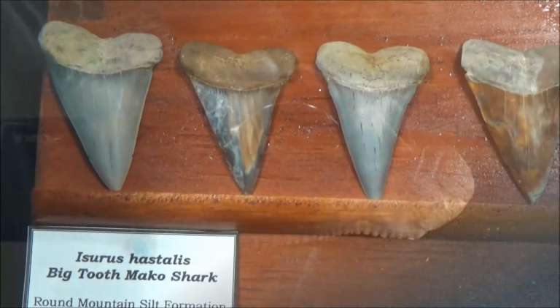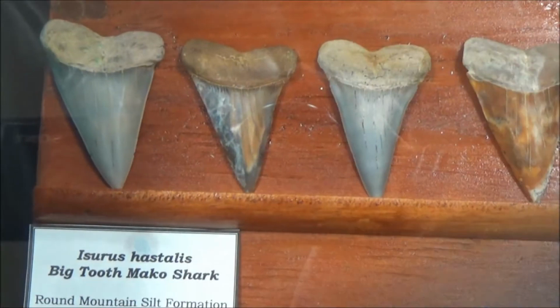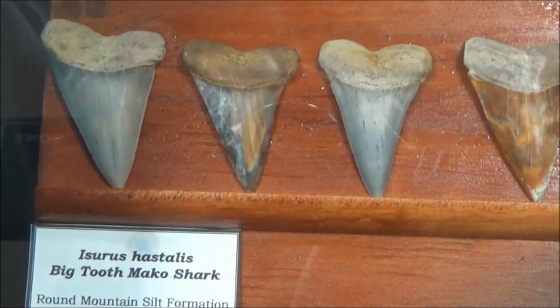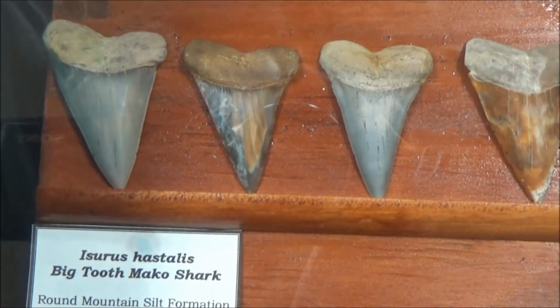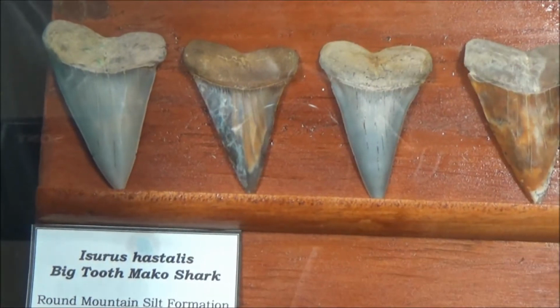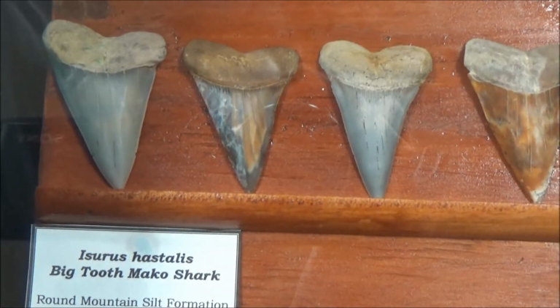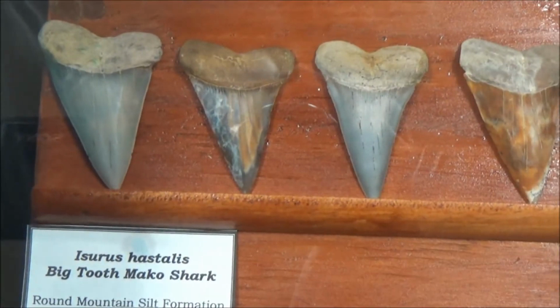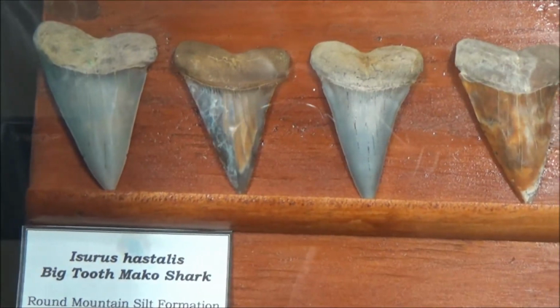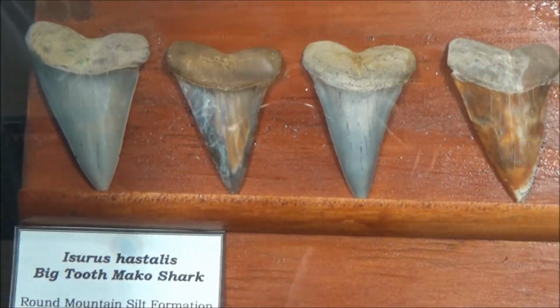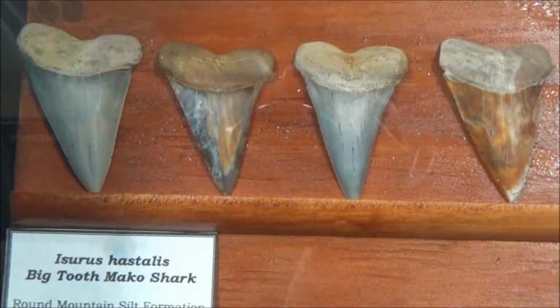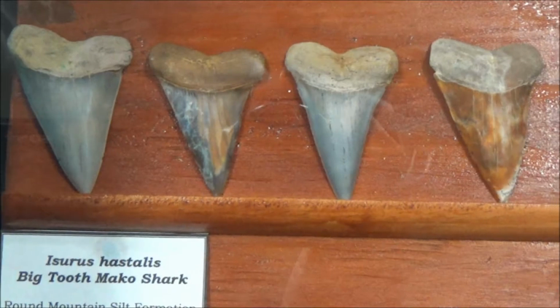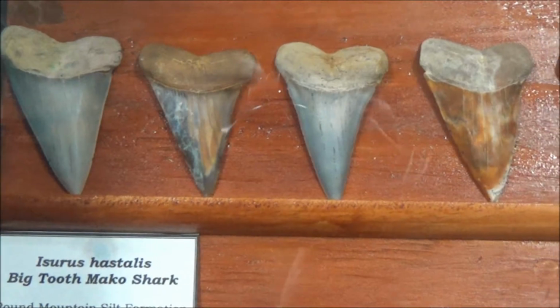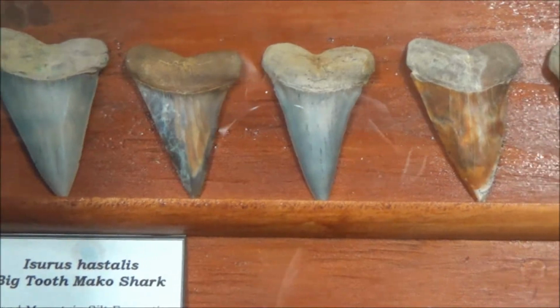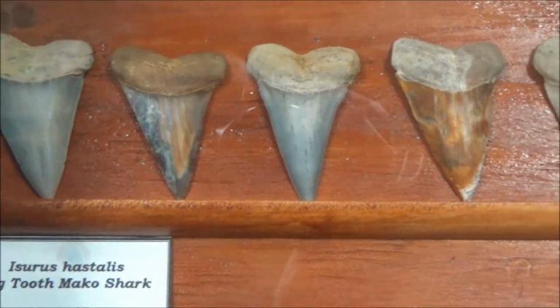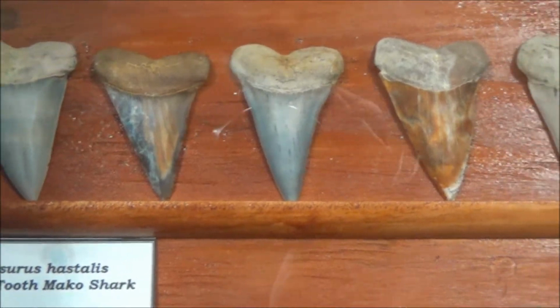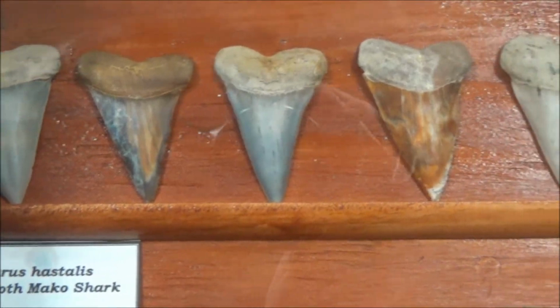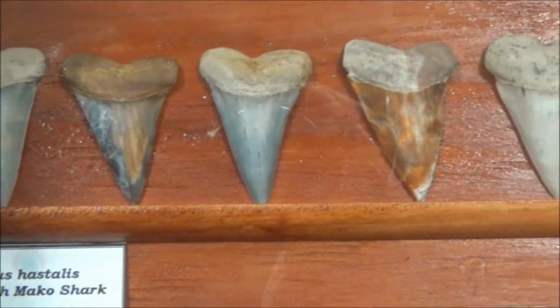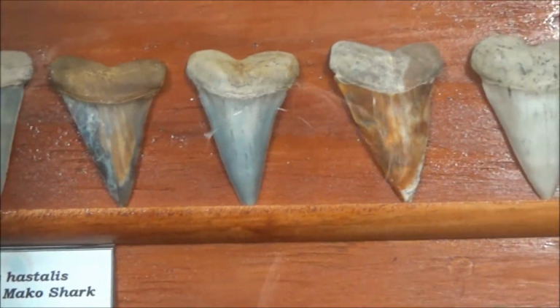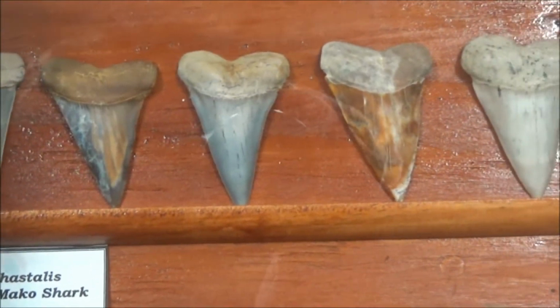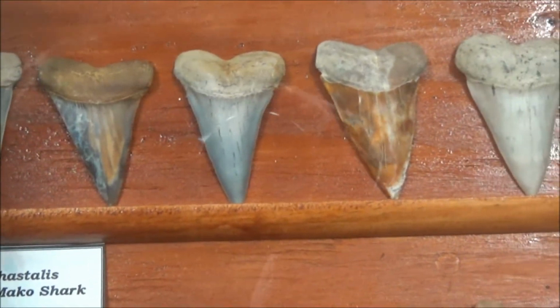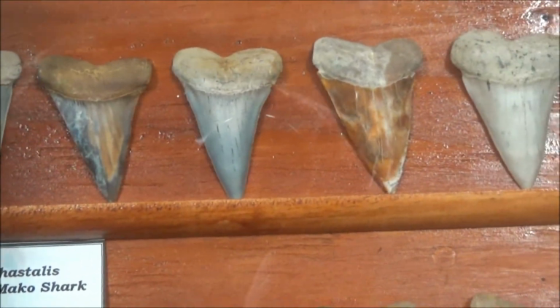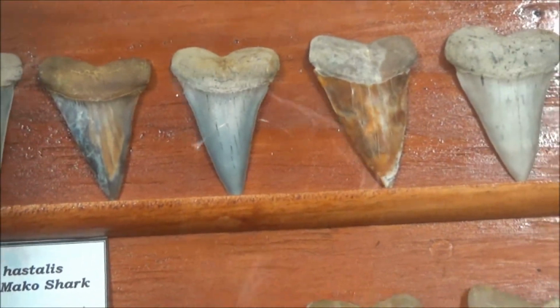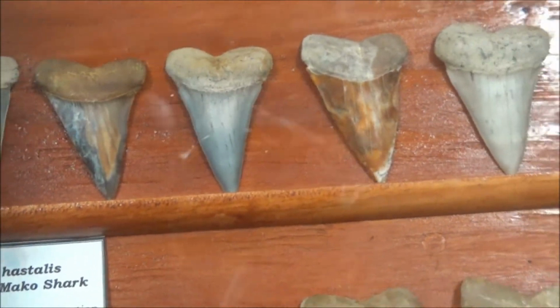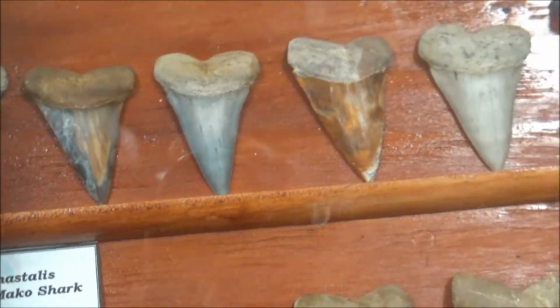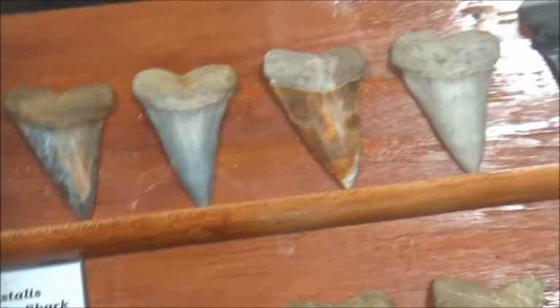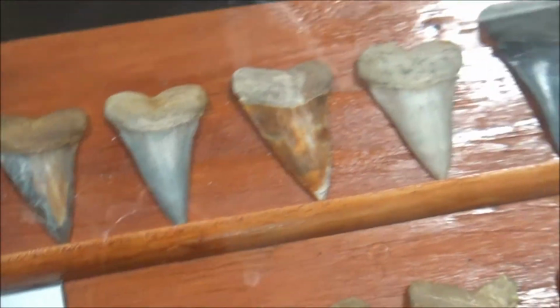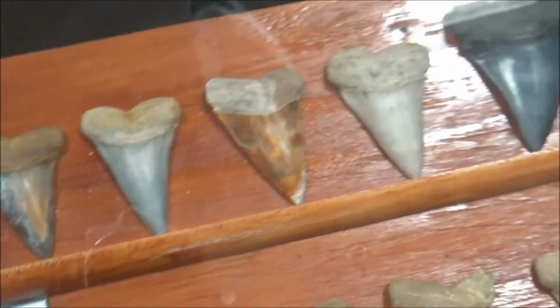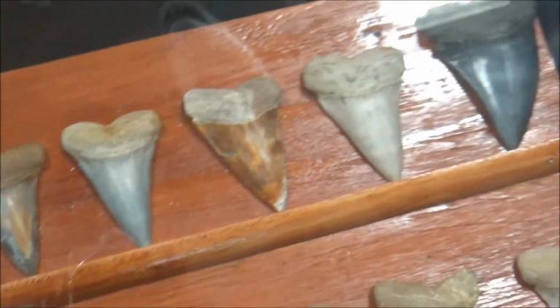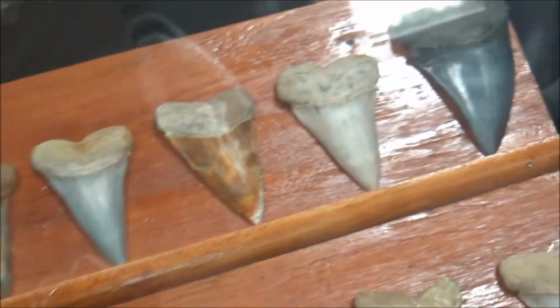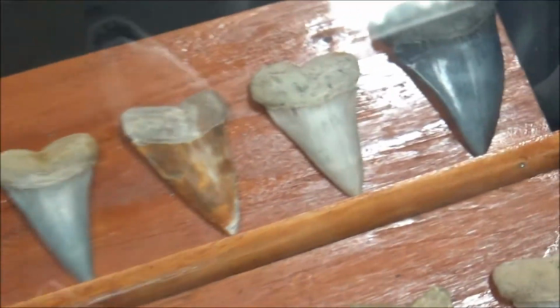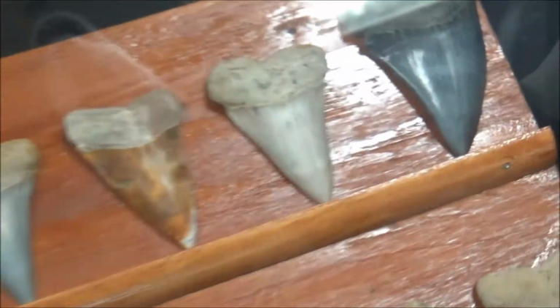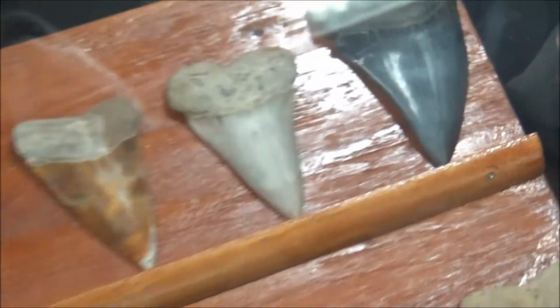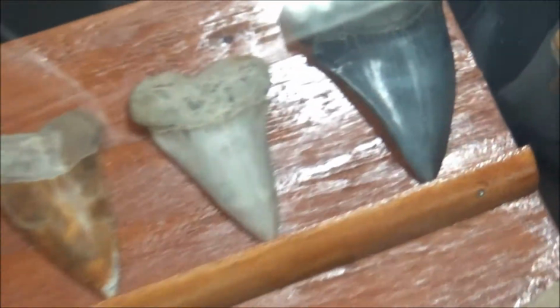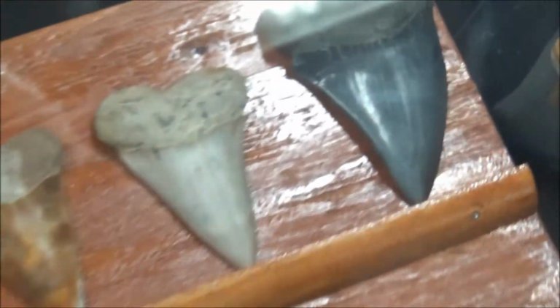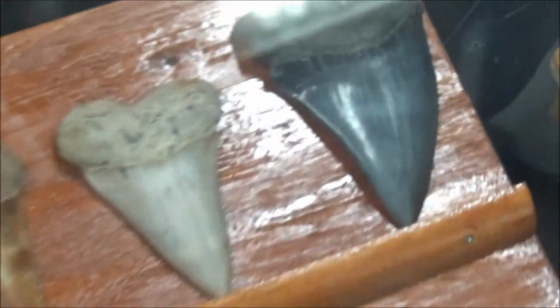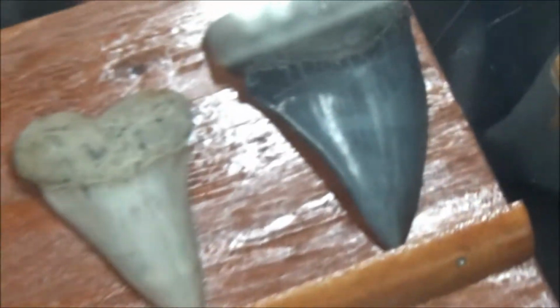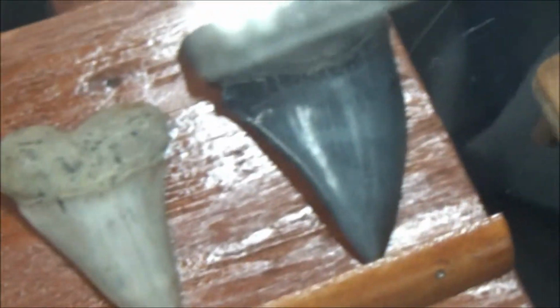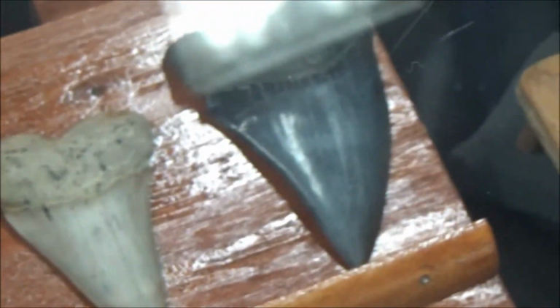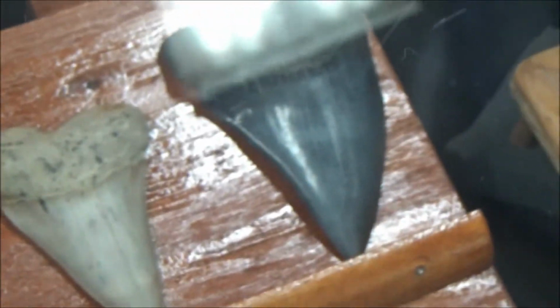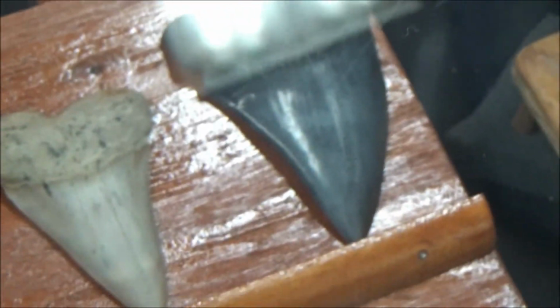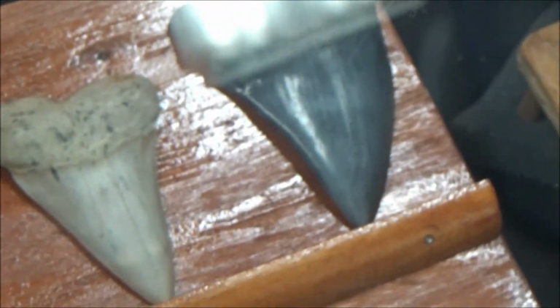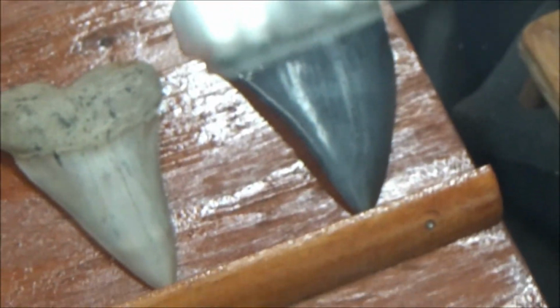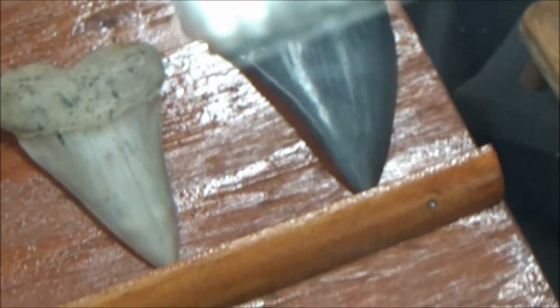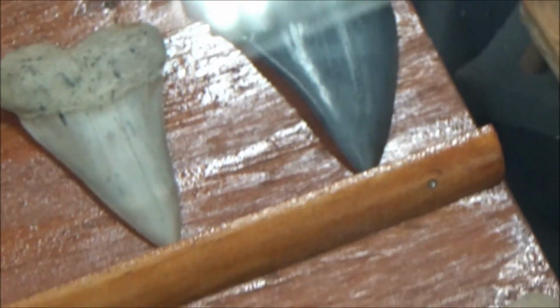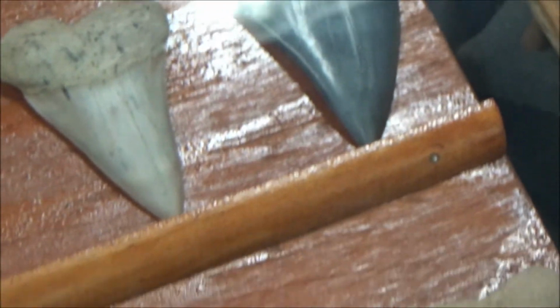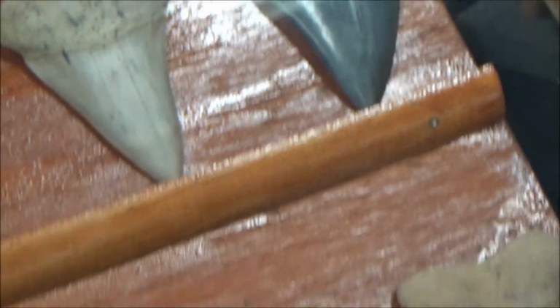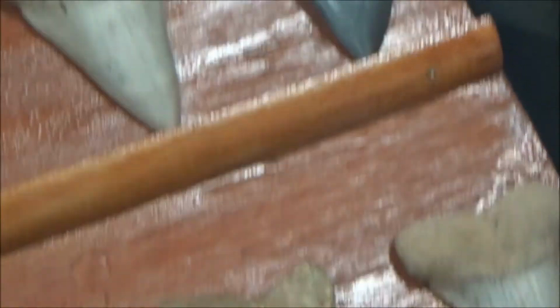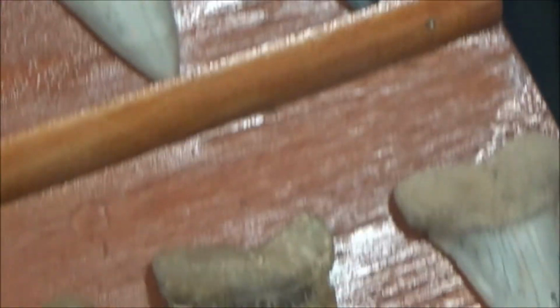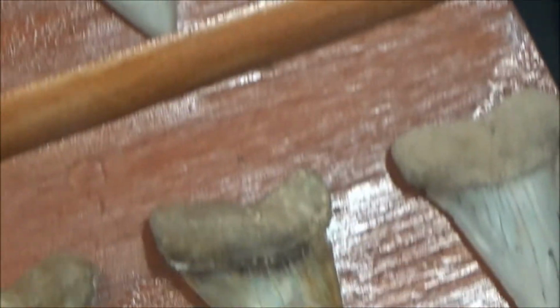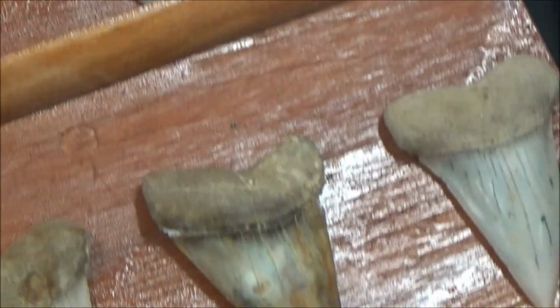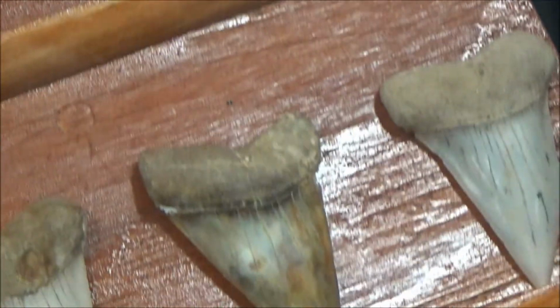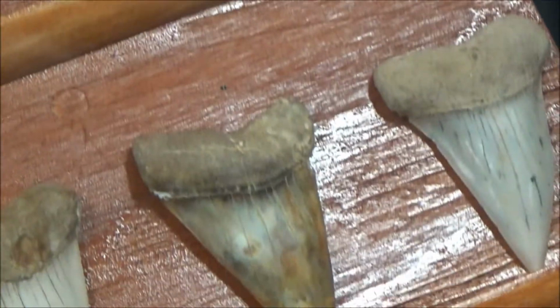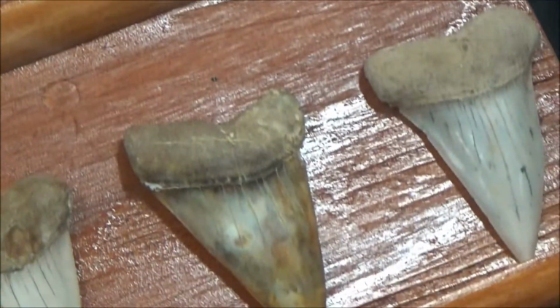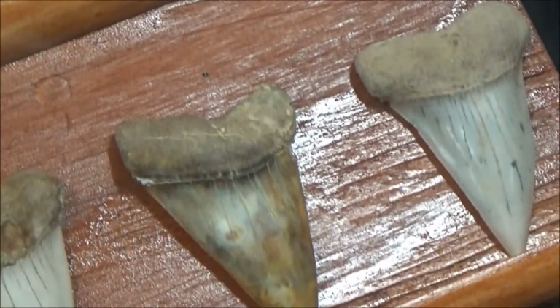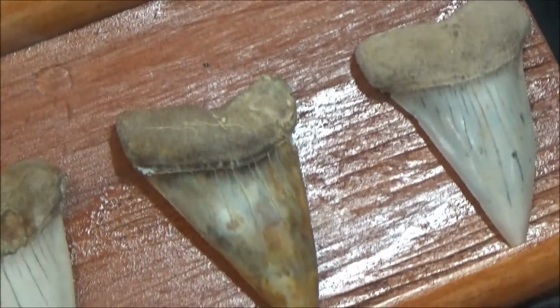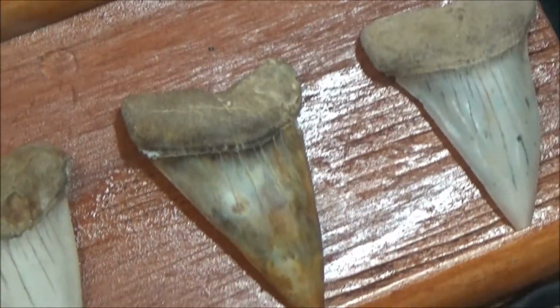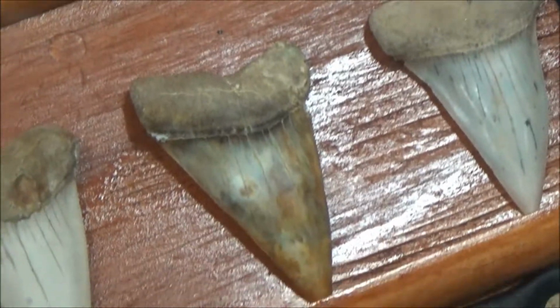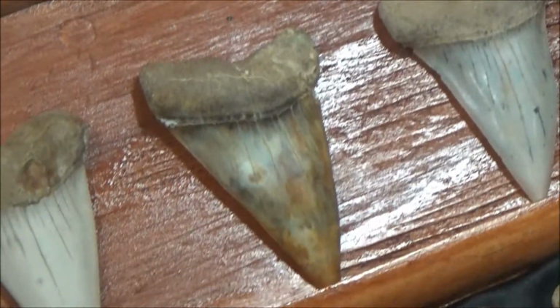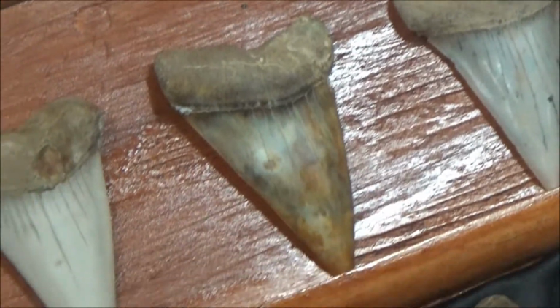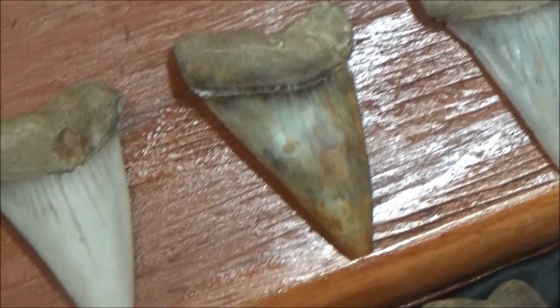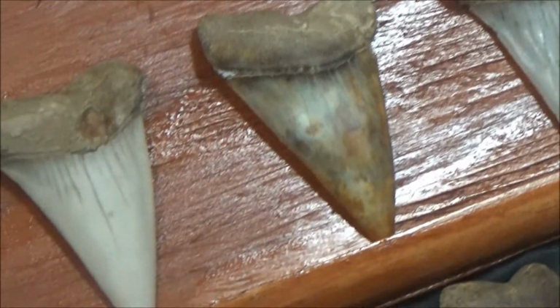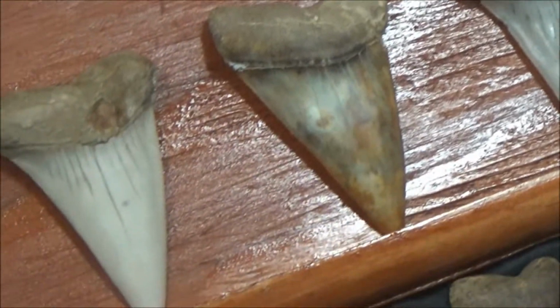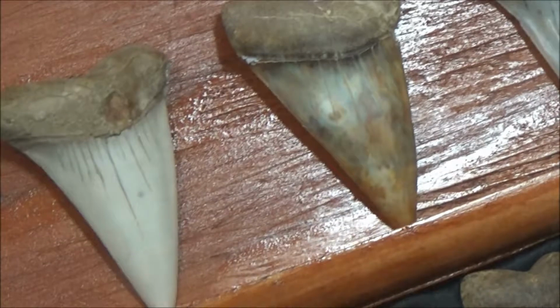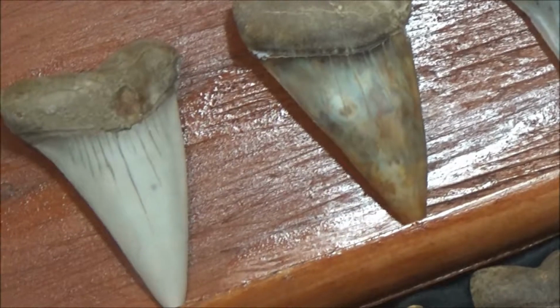The collection also has plenty of teeth from snaggletooth shark, tiger shark, and similar species.